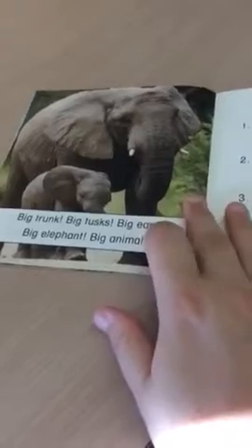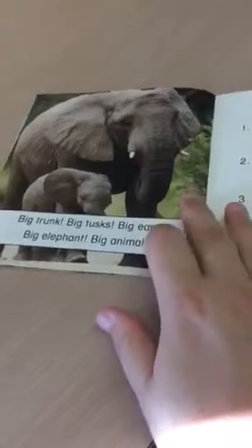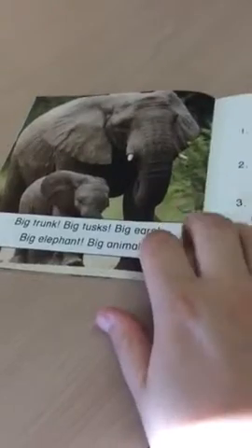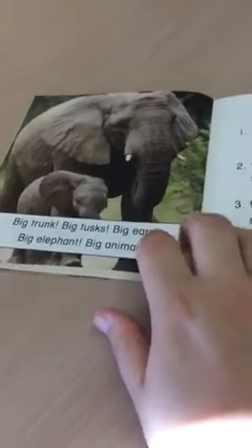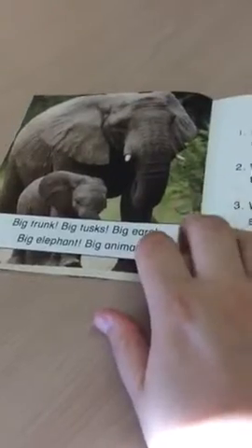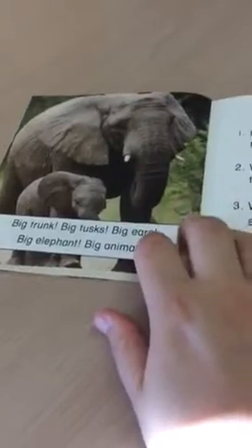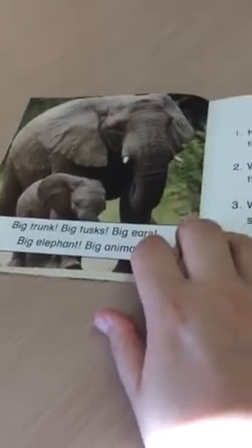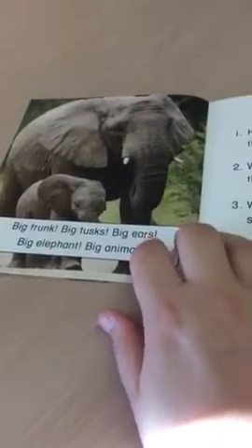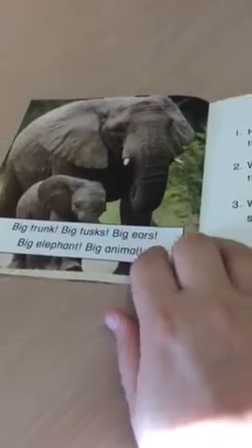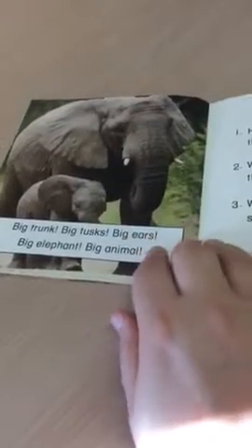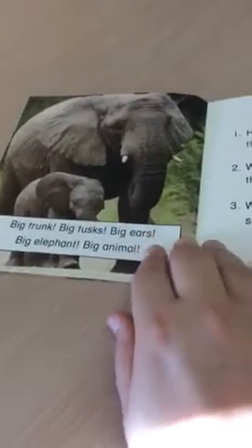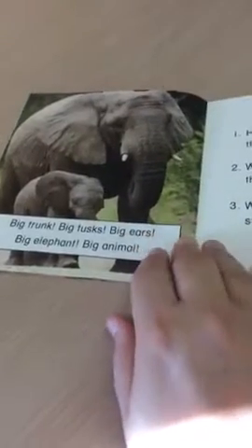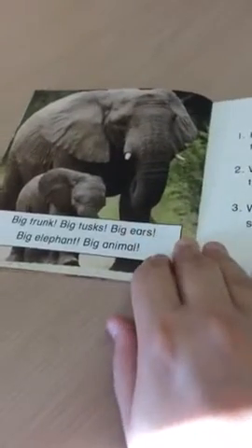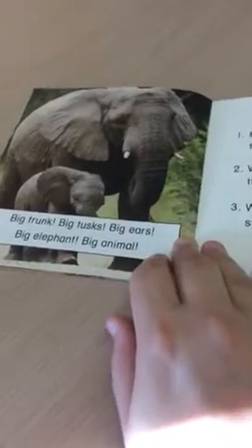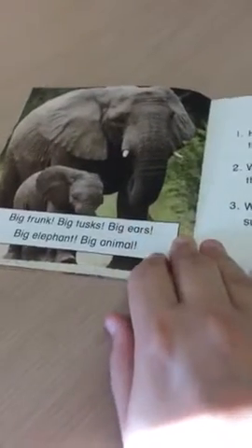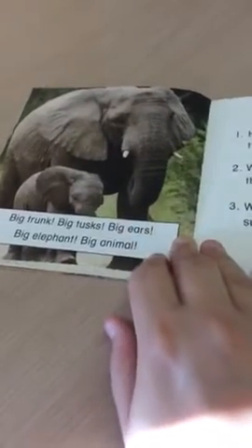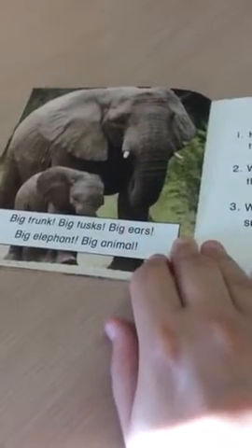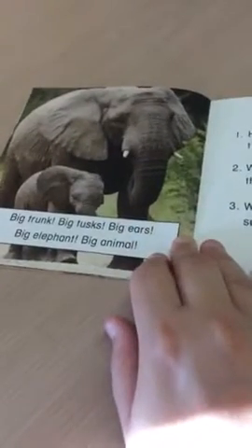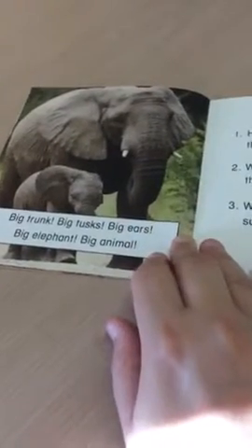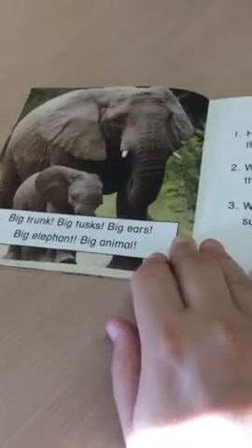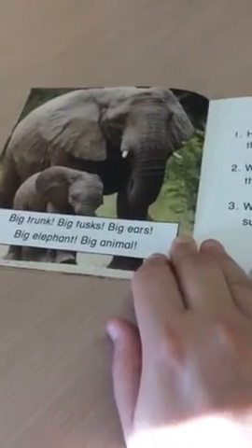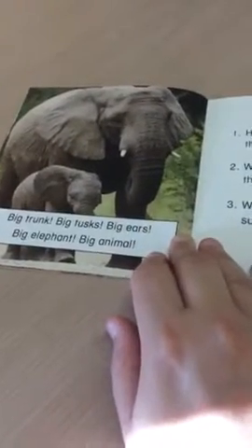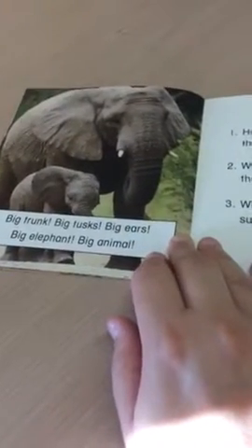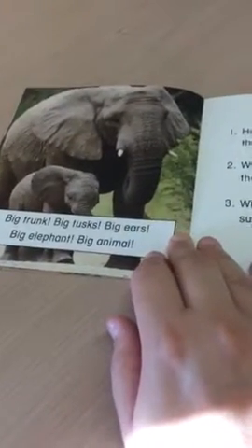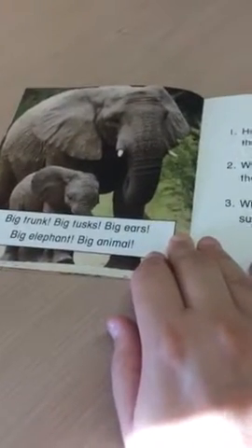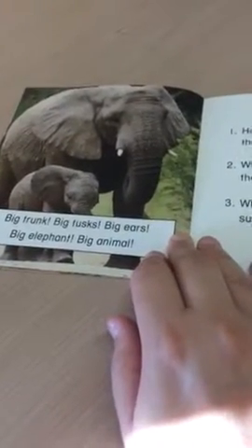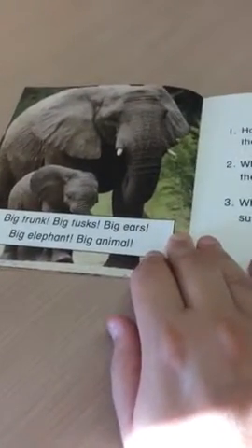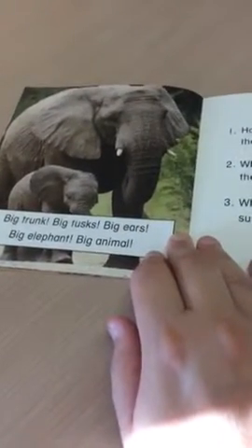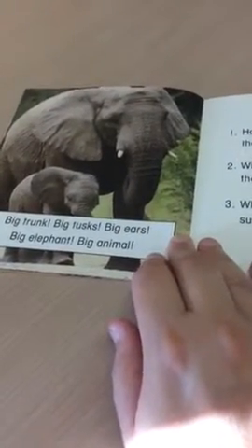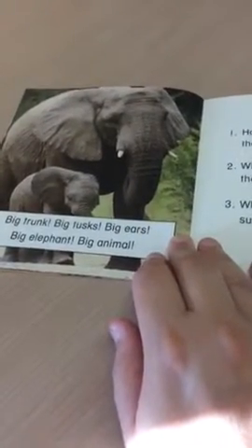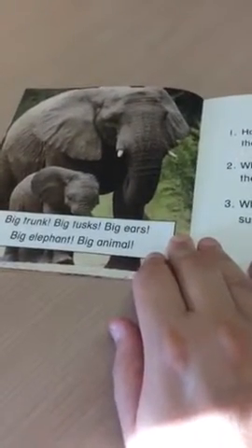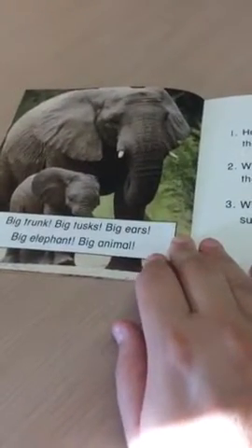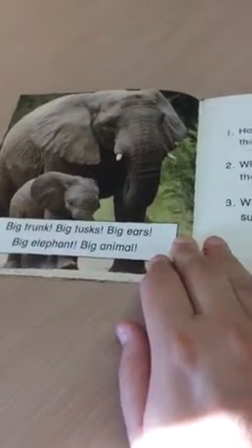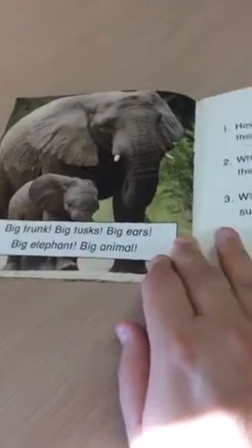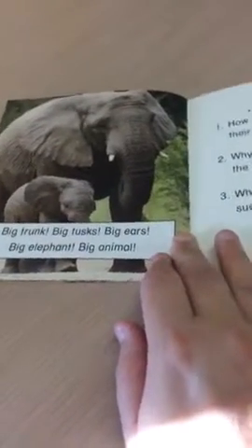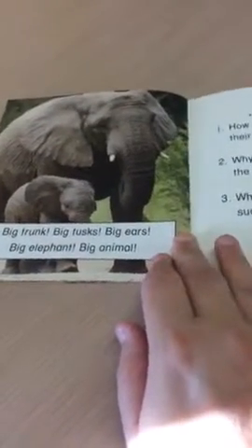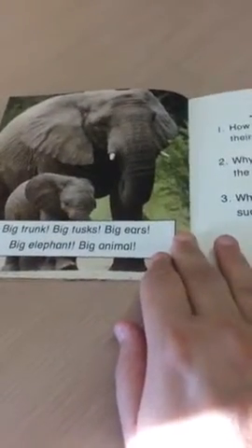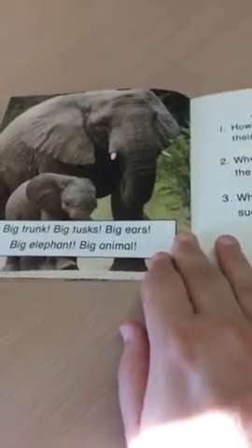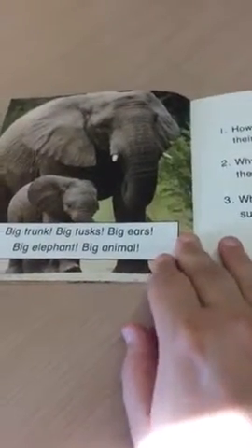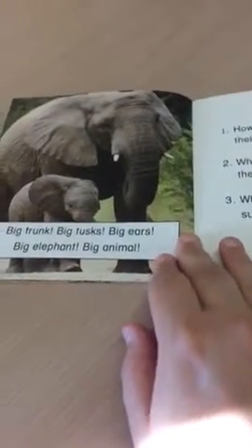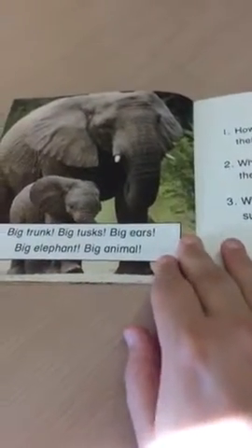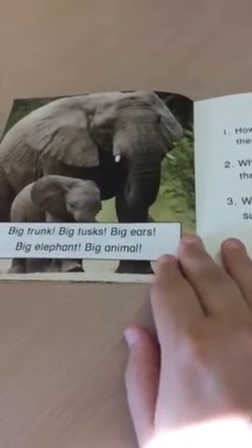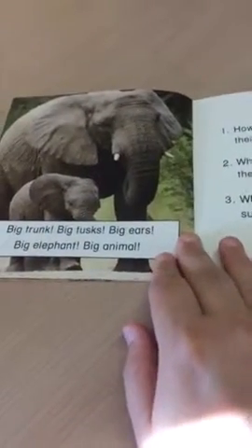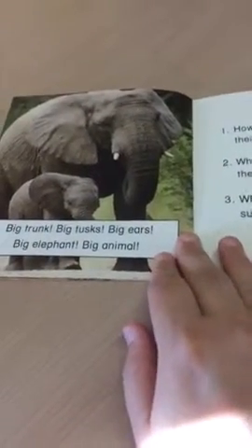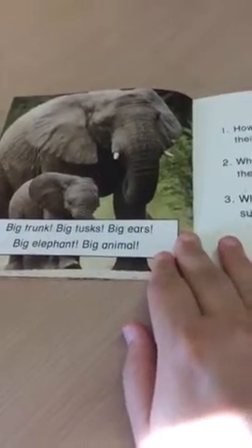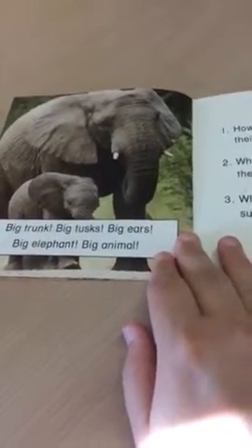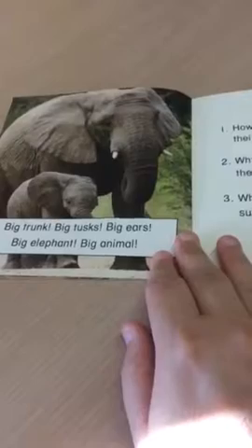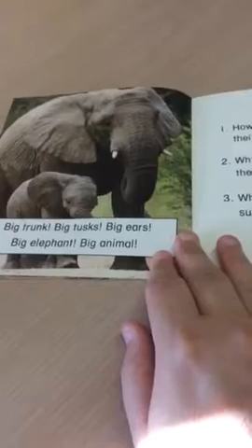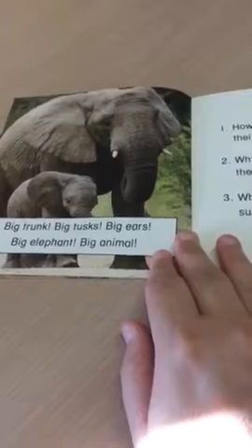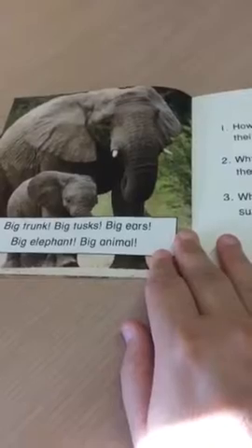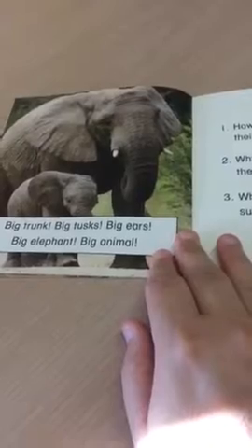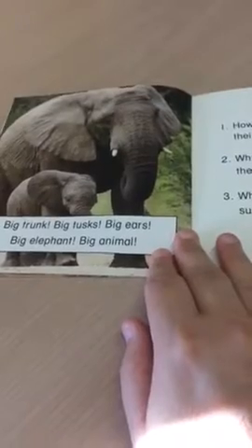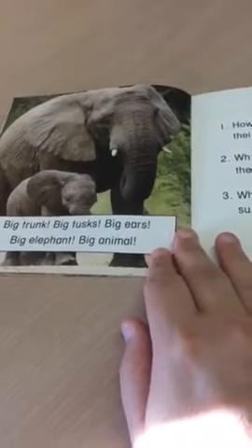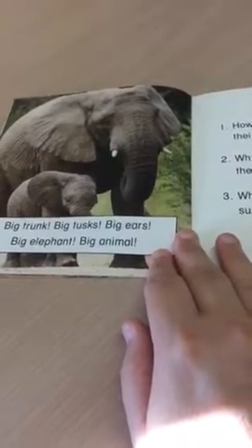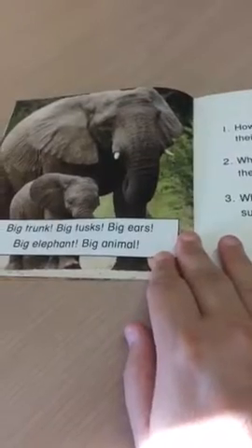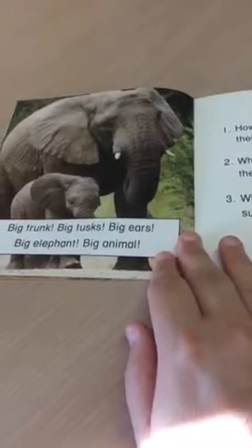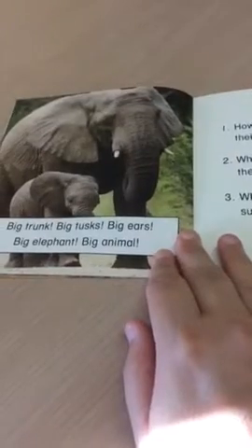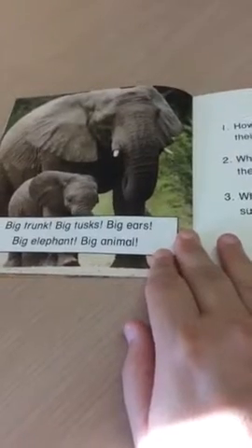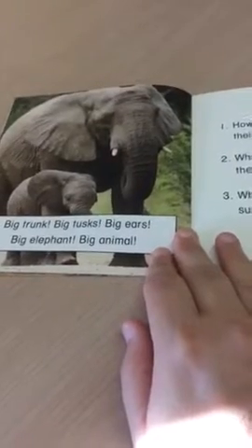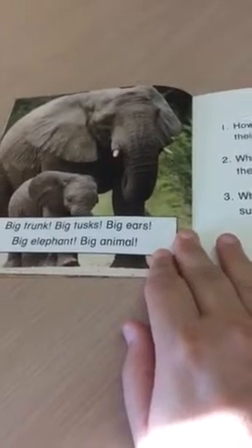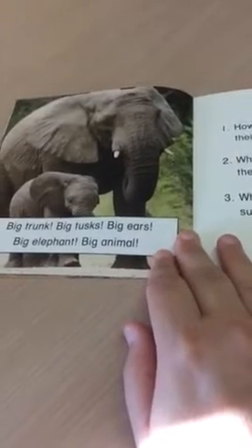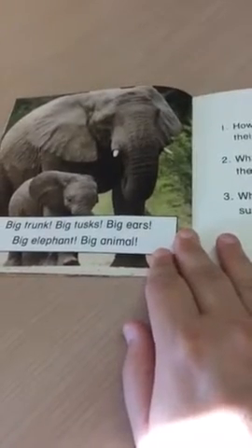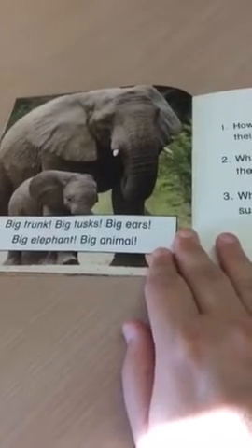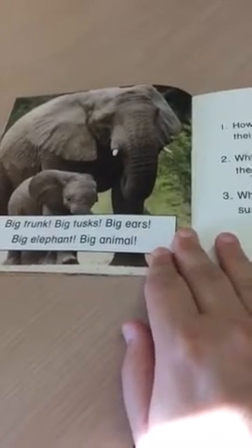Big trunk, big tusks, big ears, big elephant, big animal.